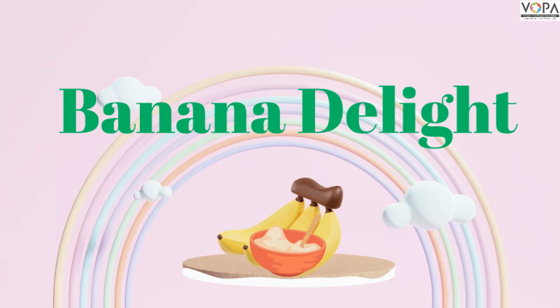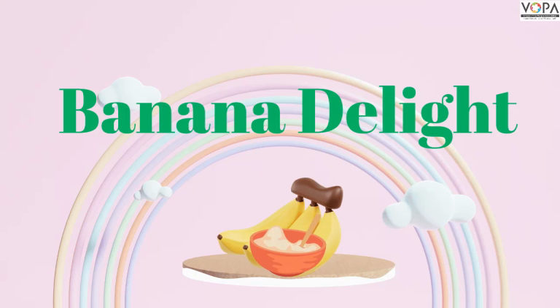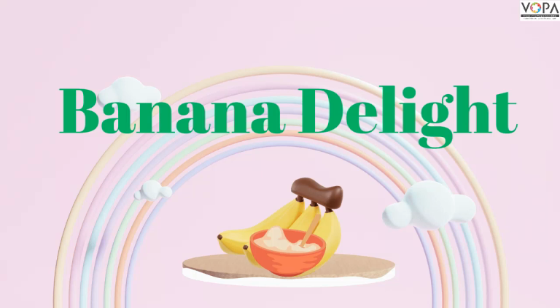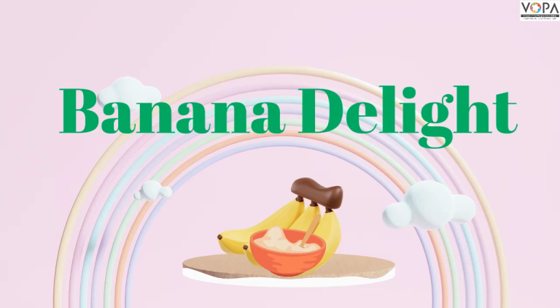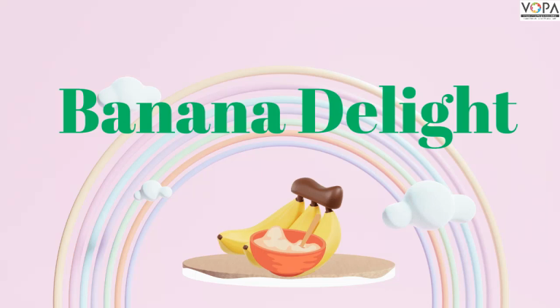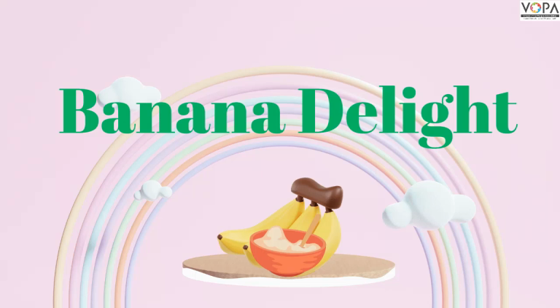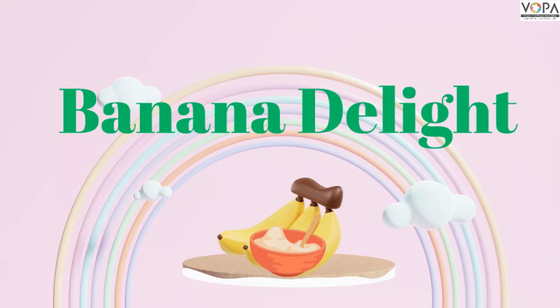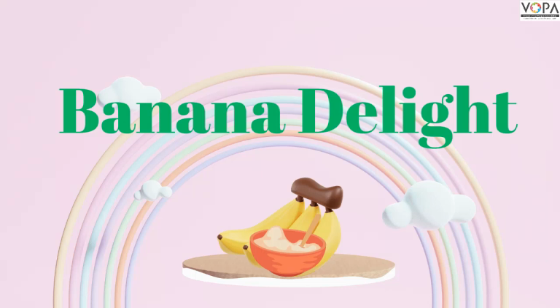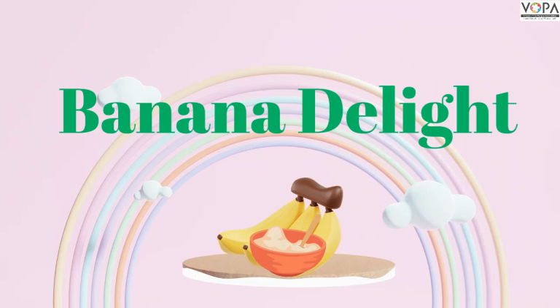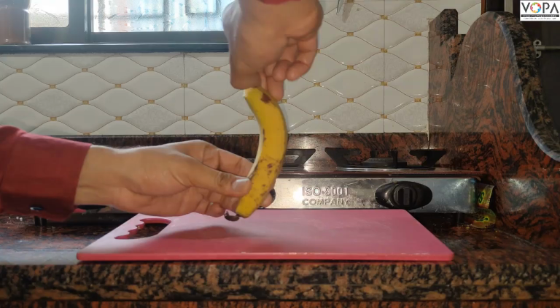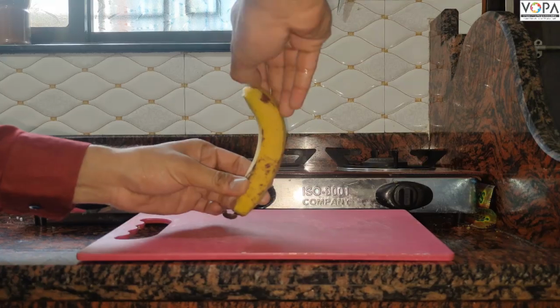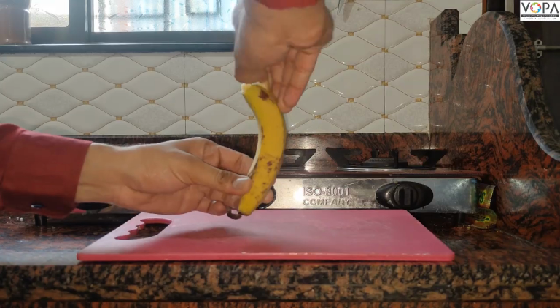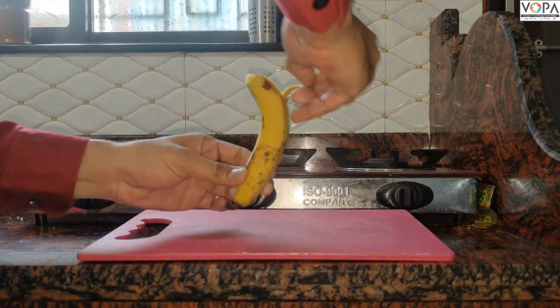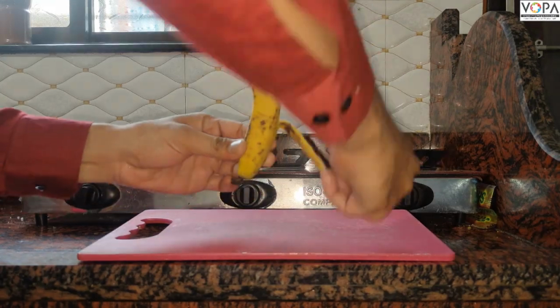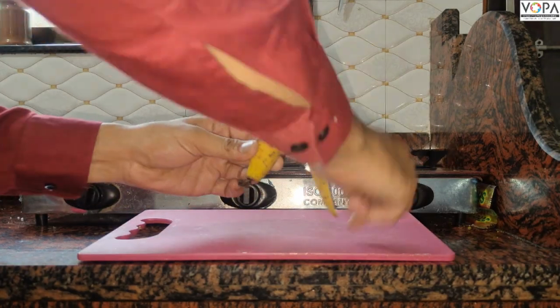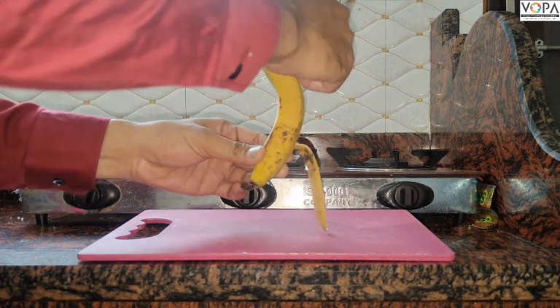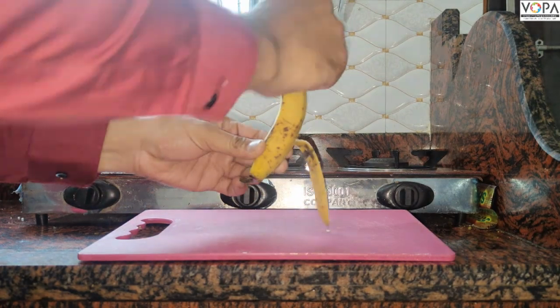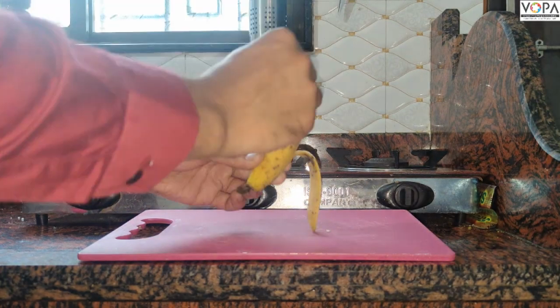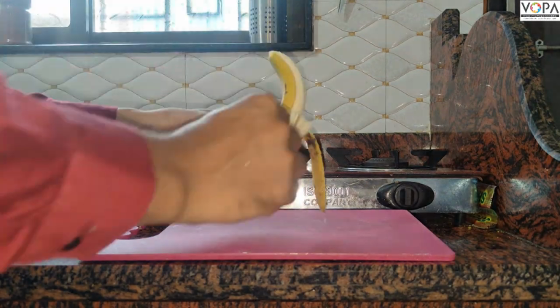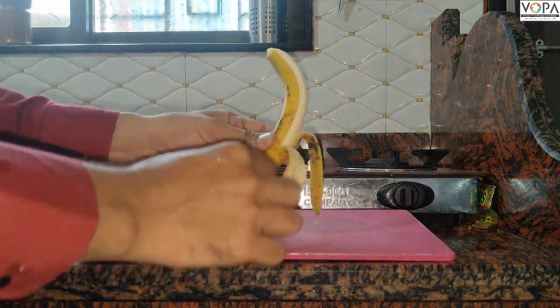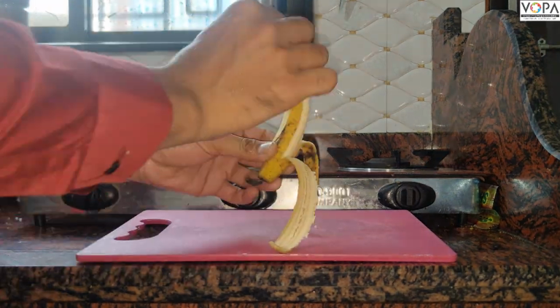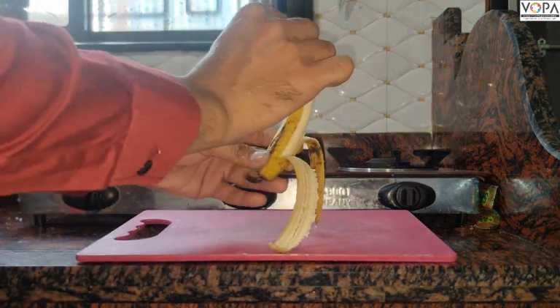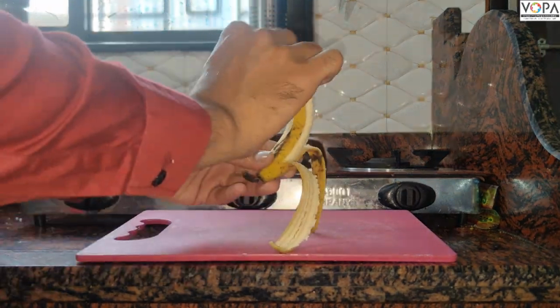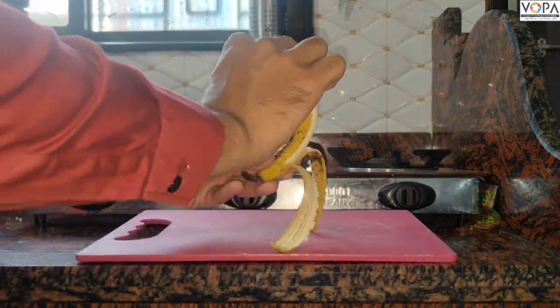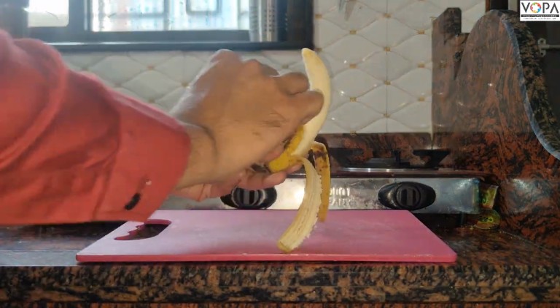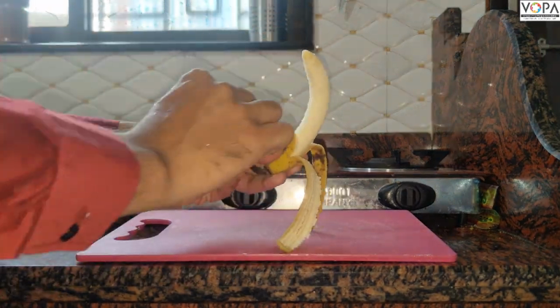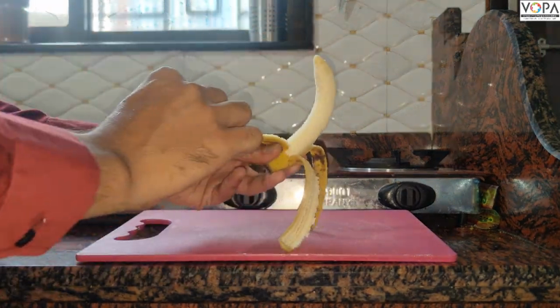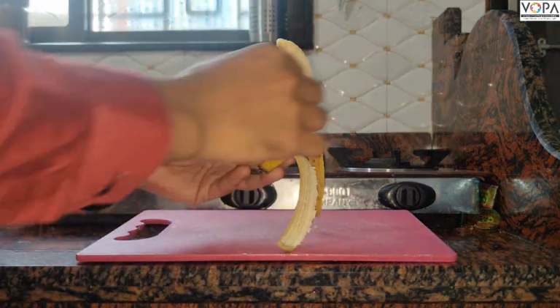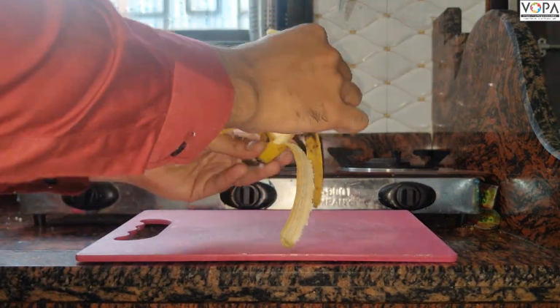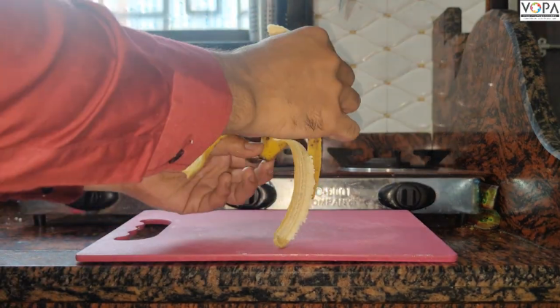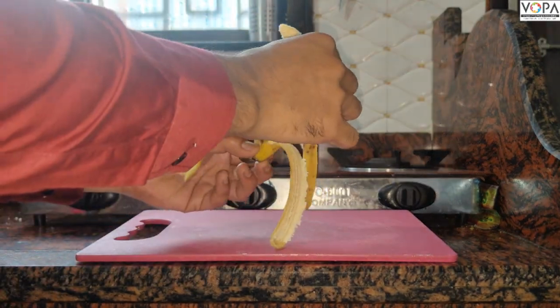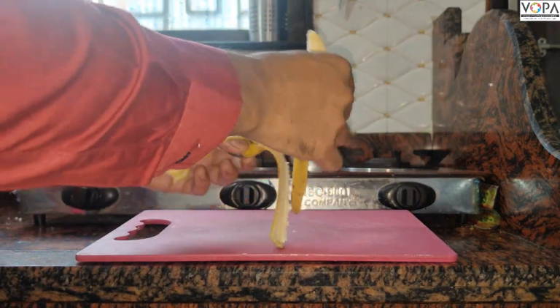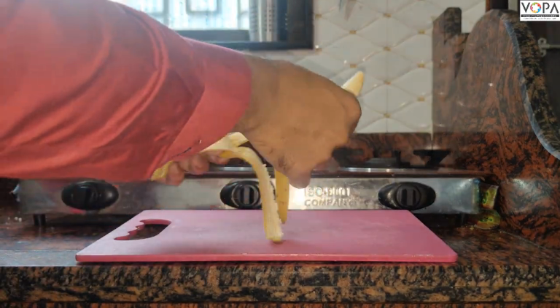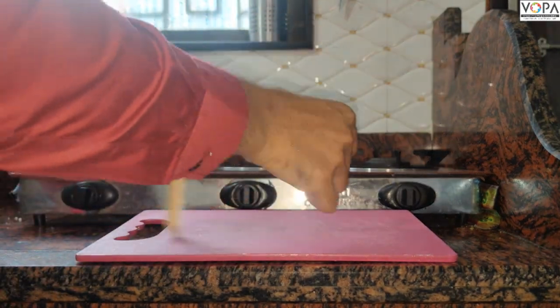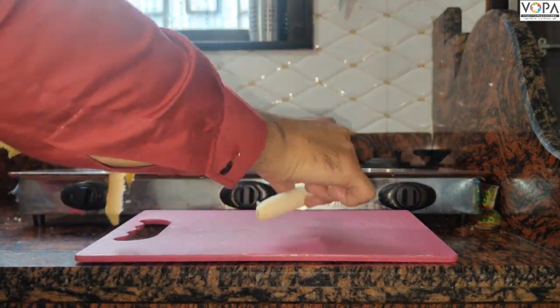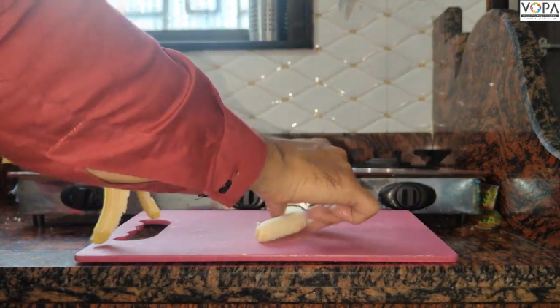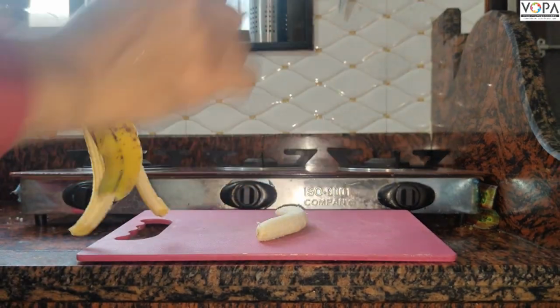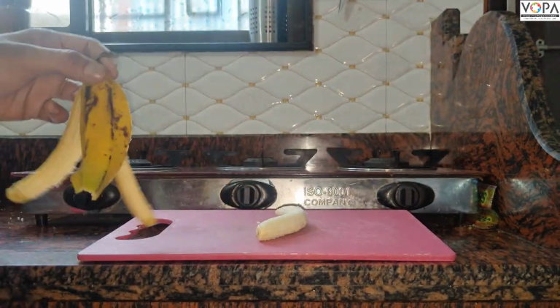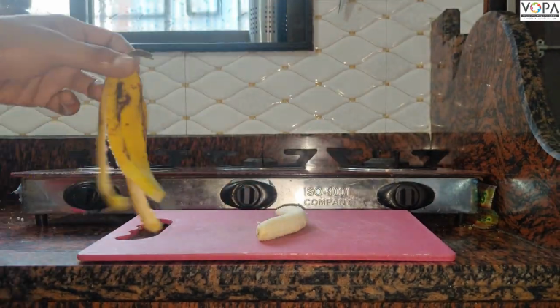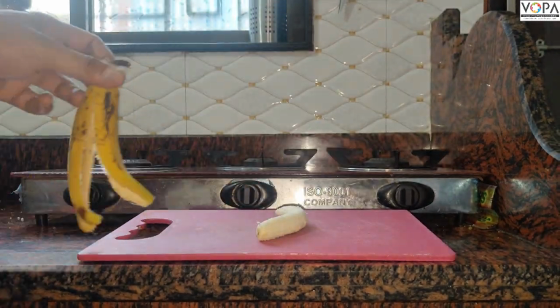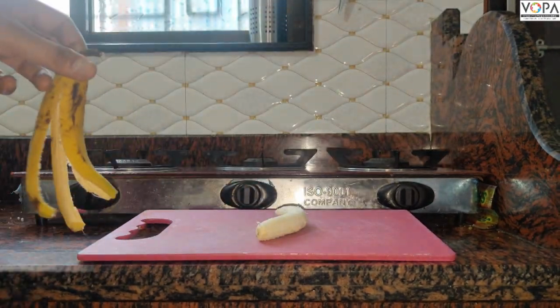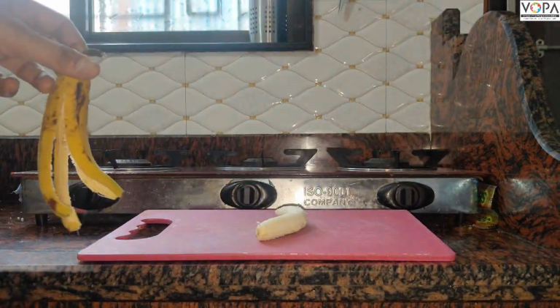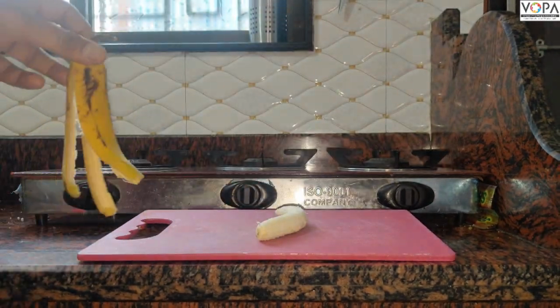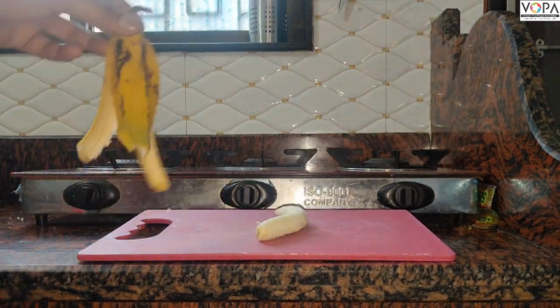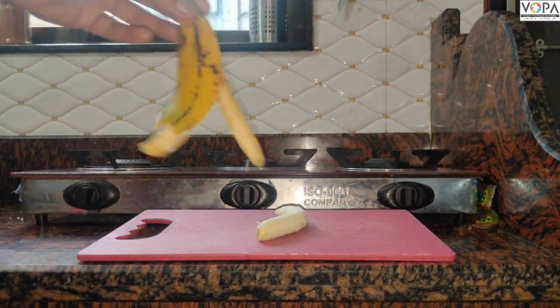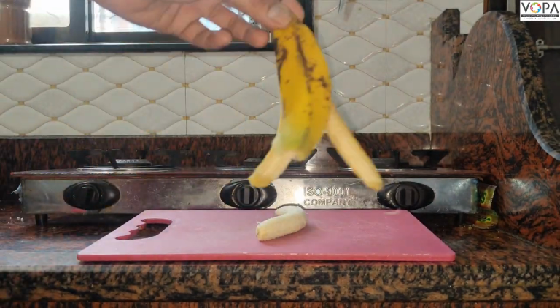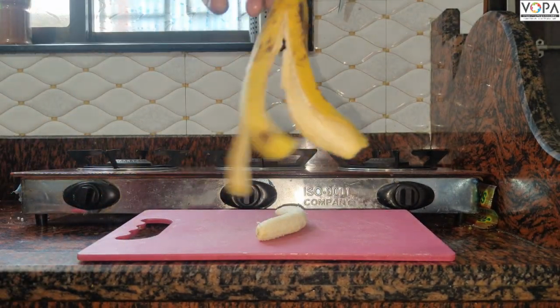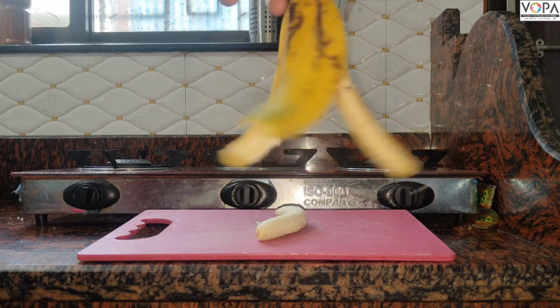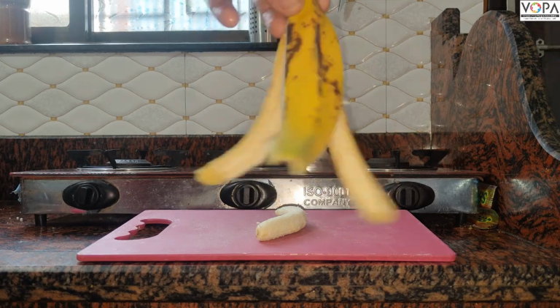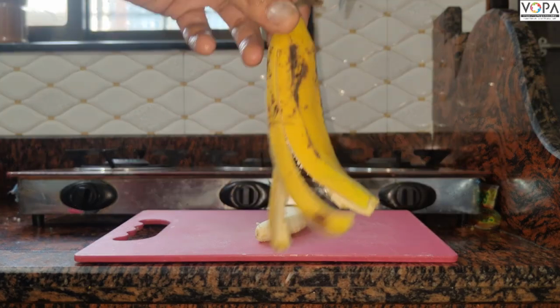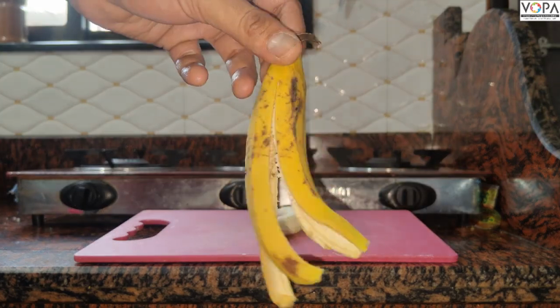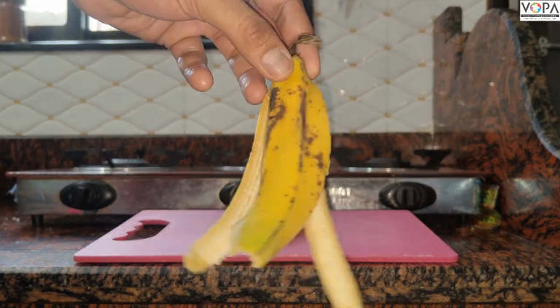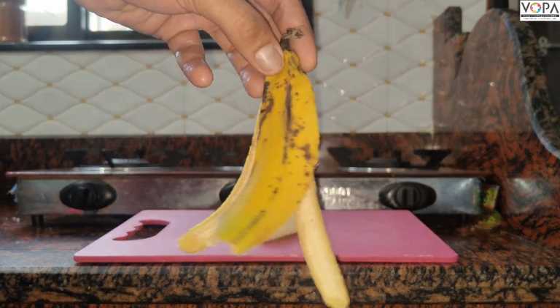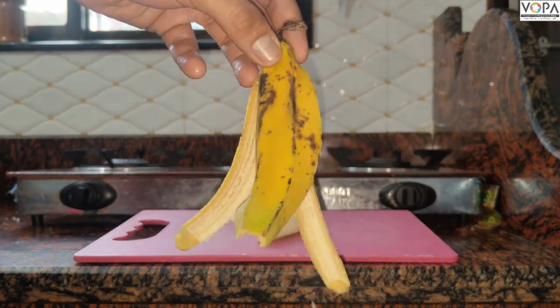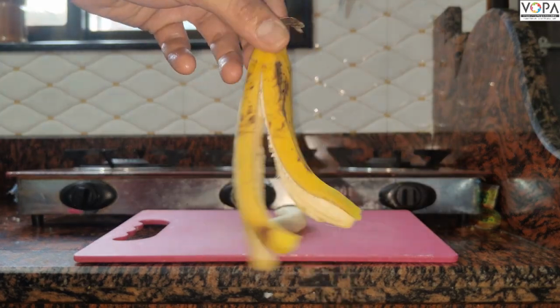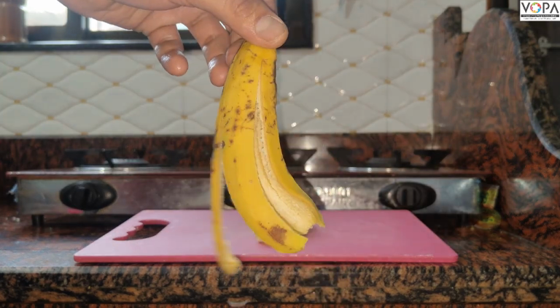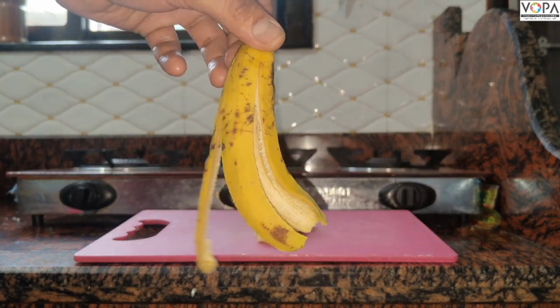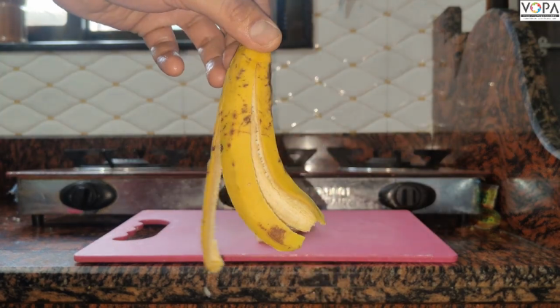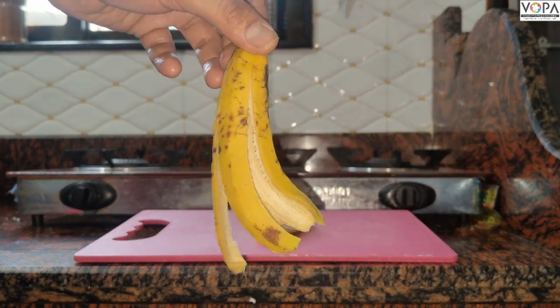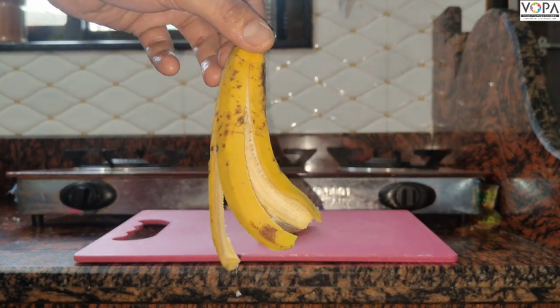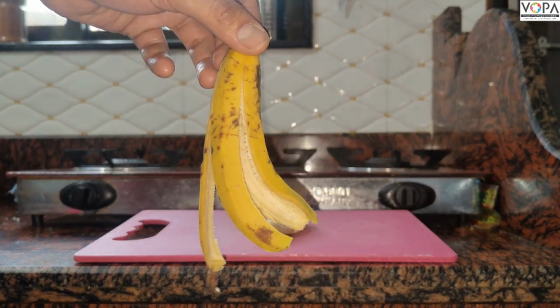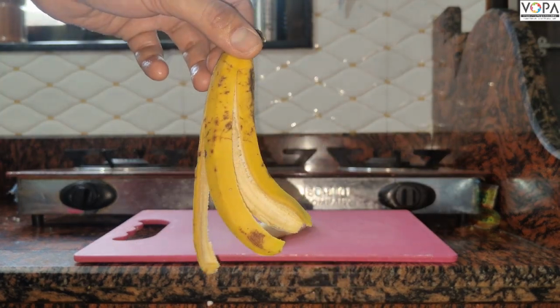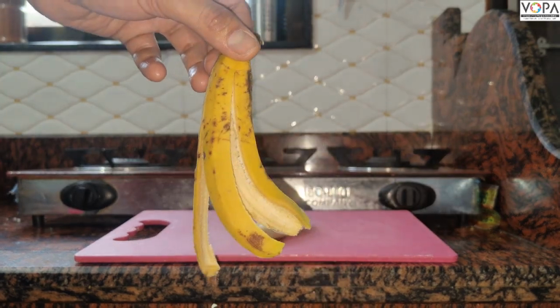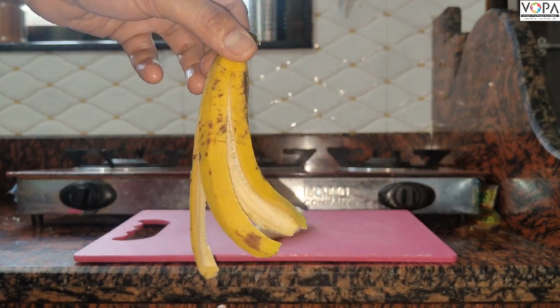First step is peel a banana. Put the peel in a dustbin. Please don't forget this step.